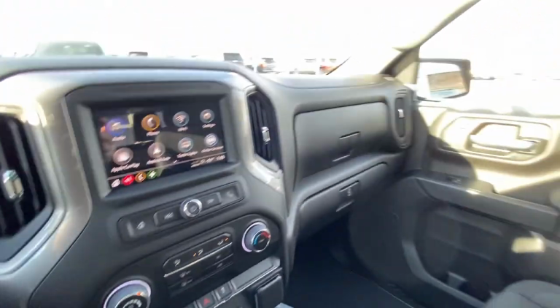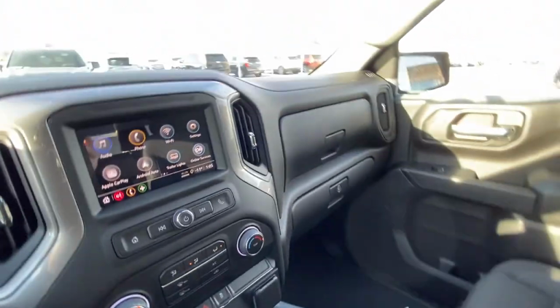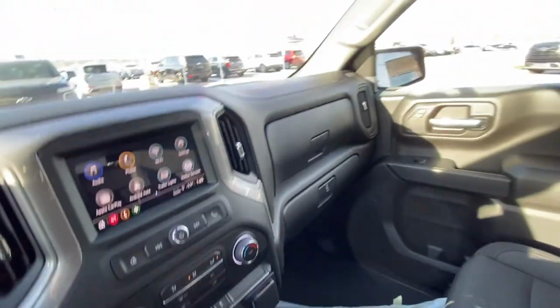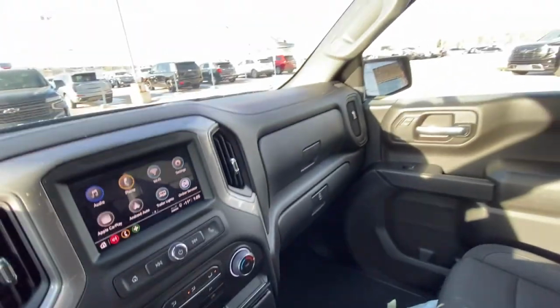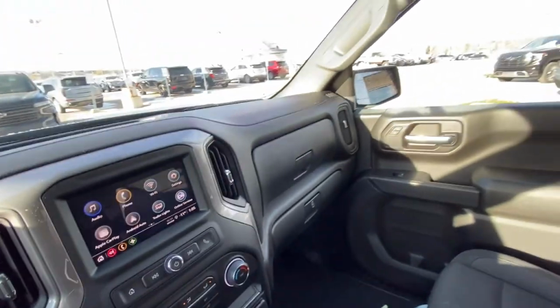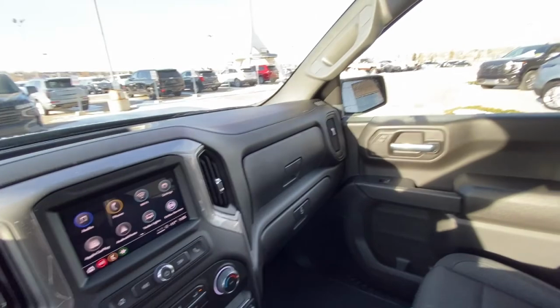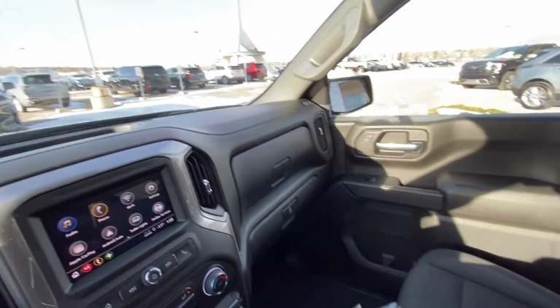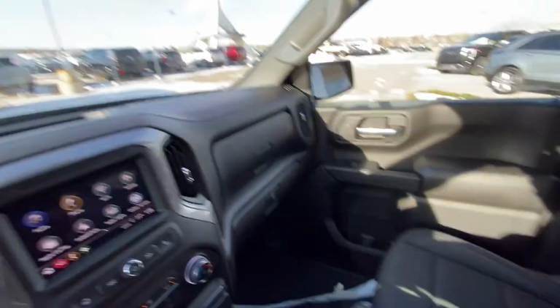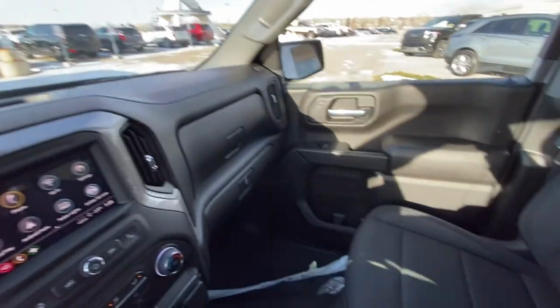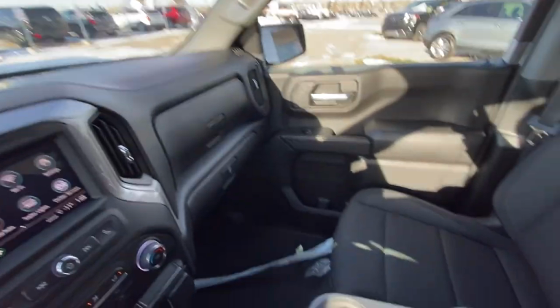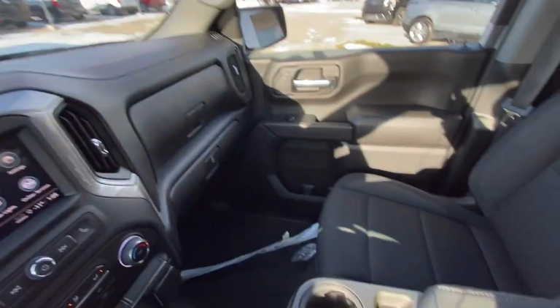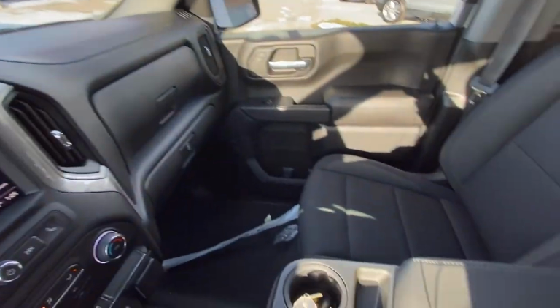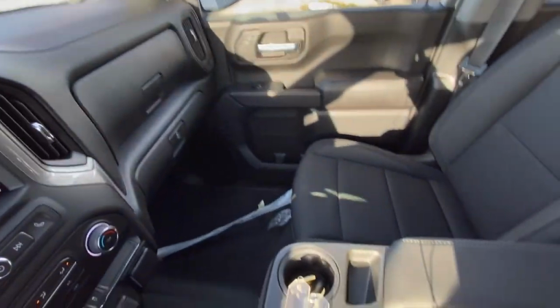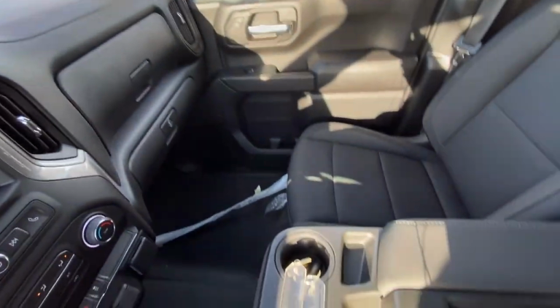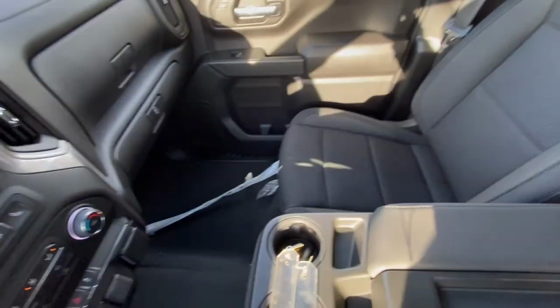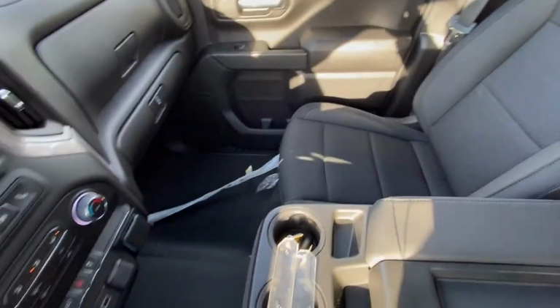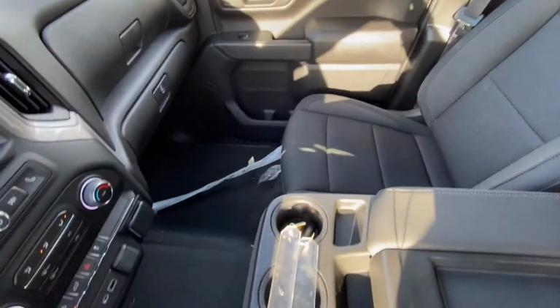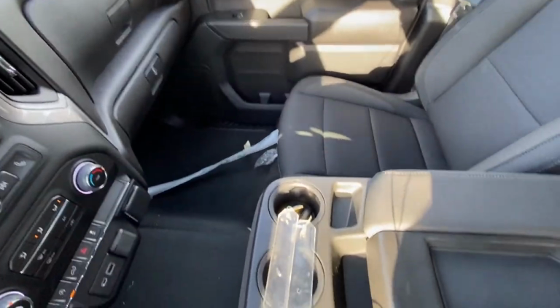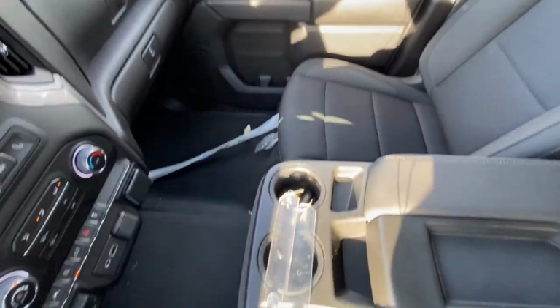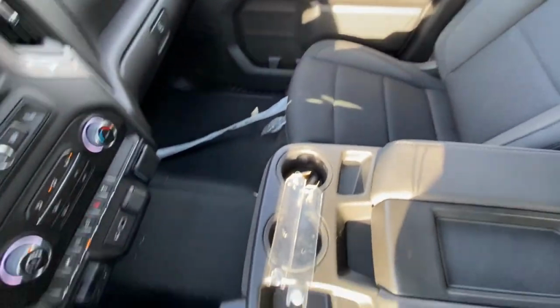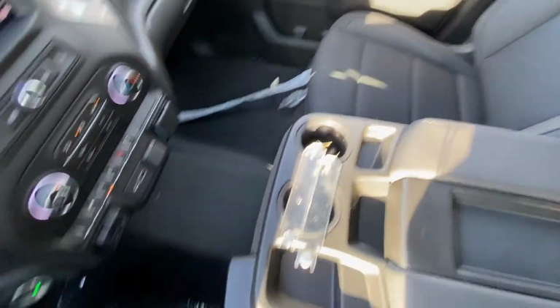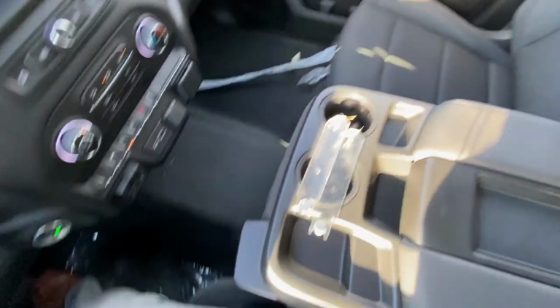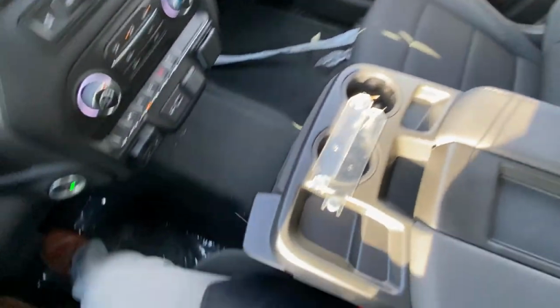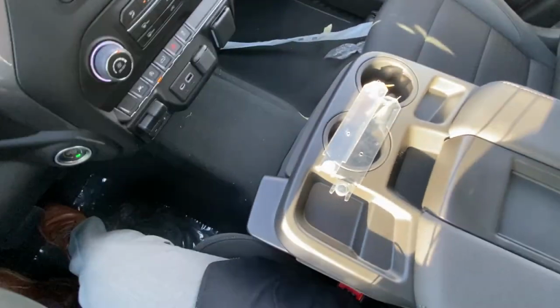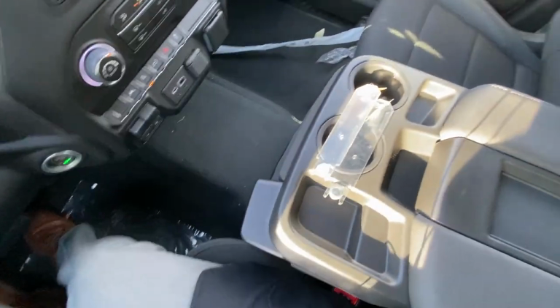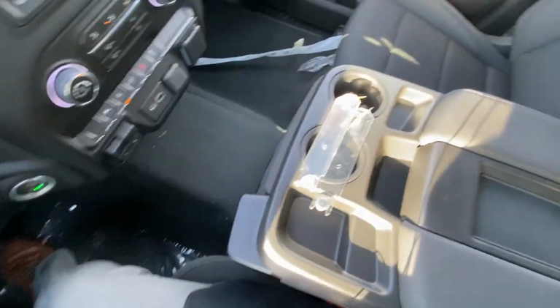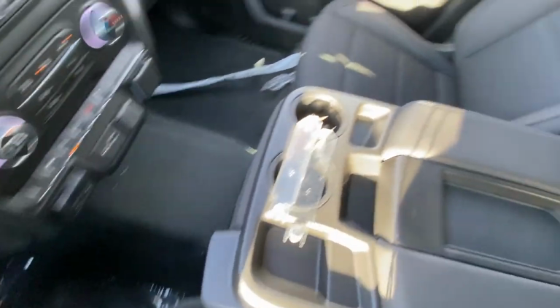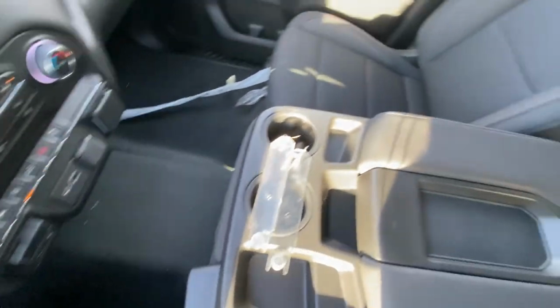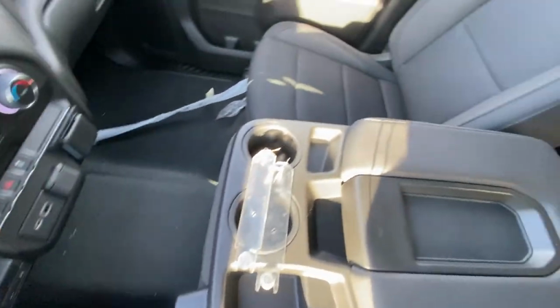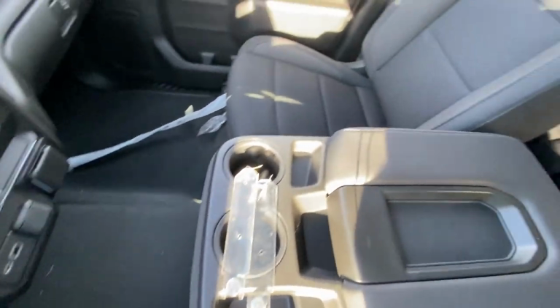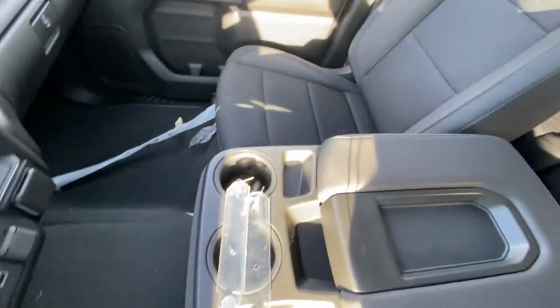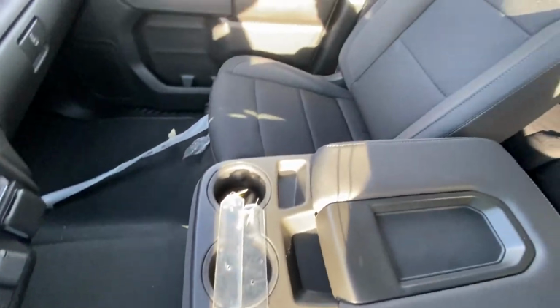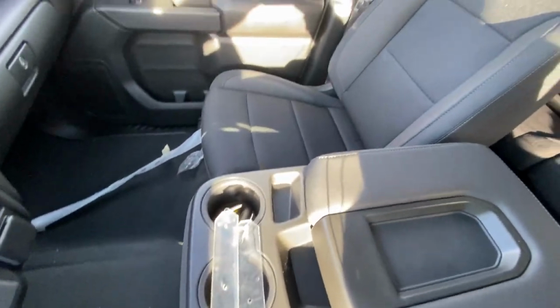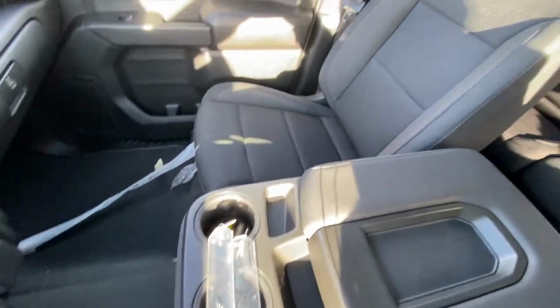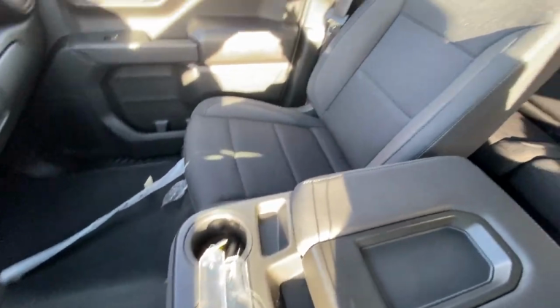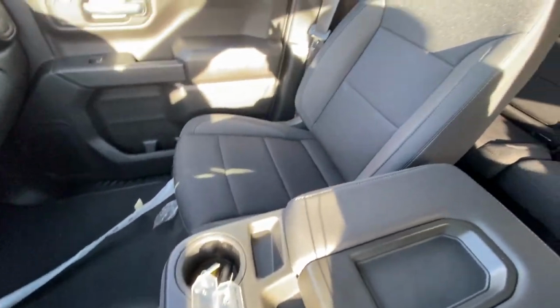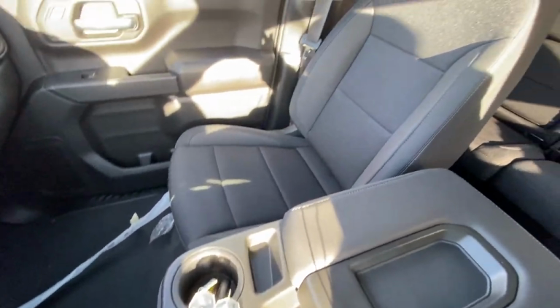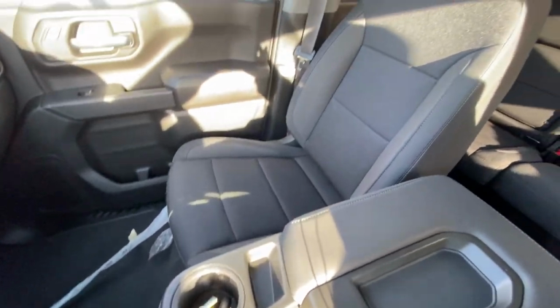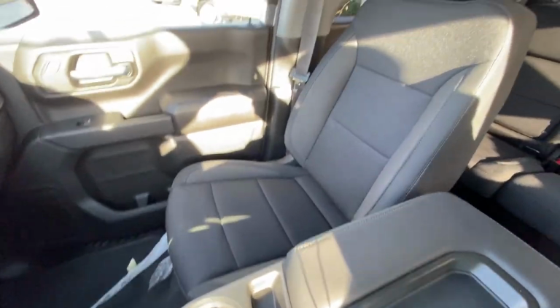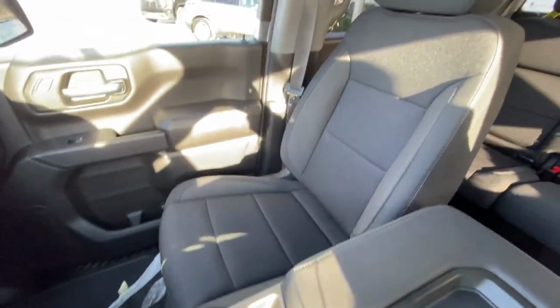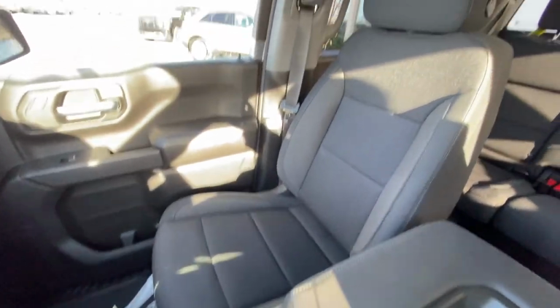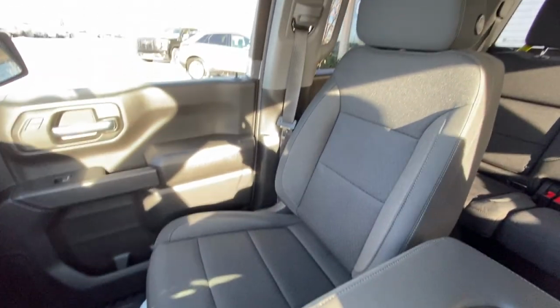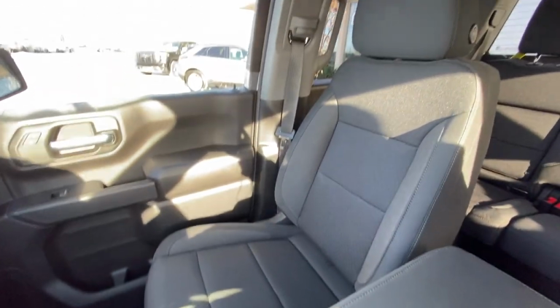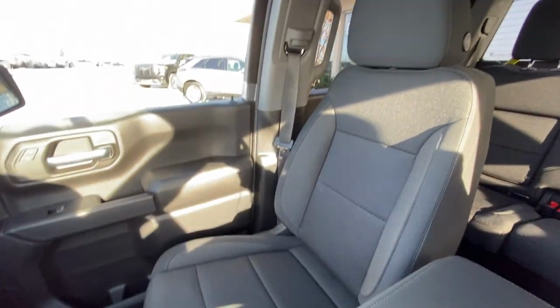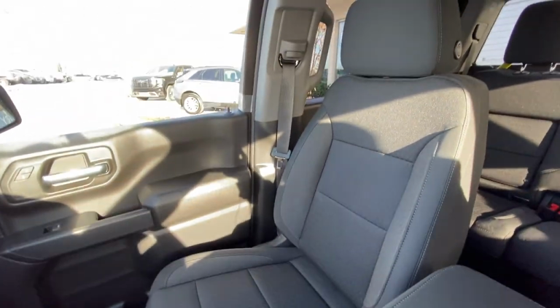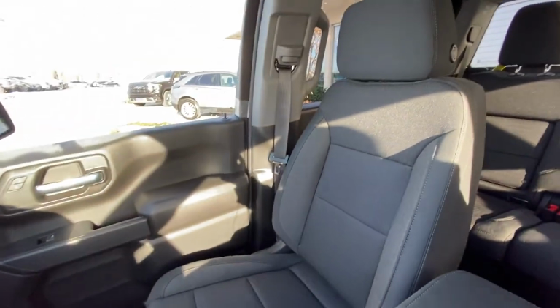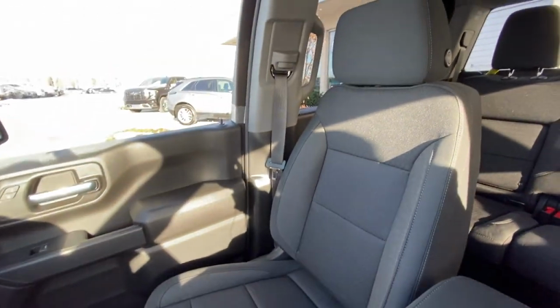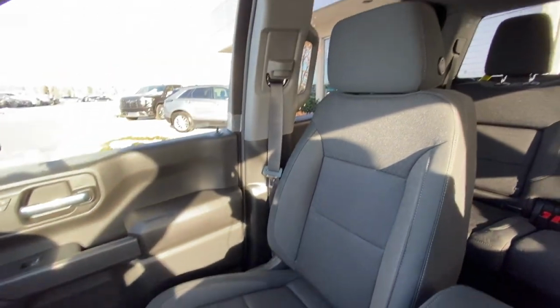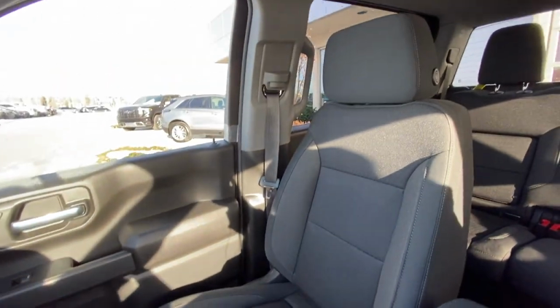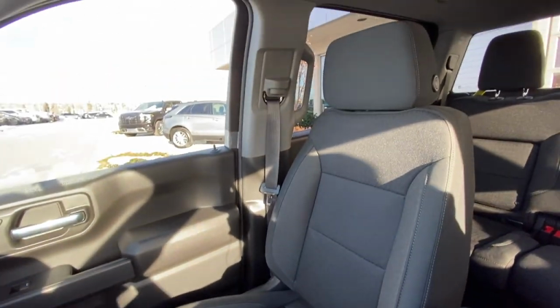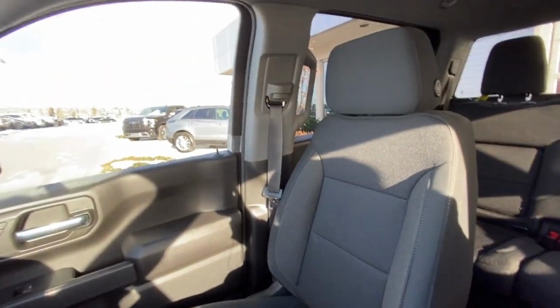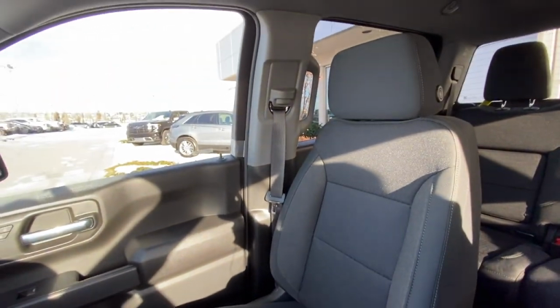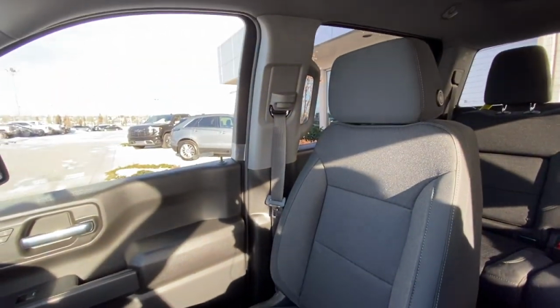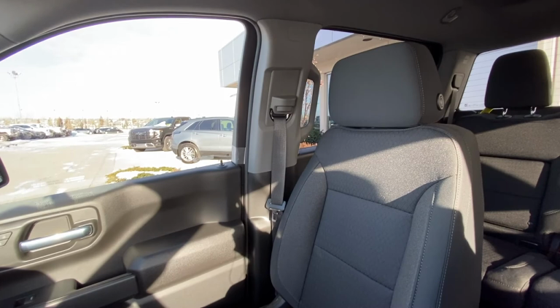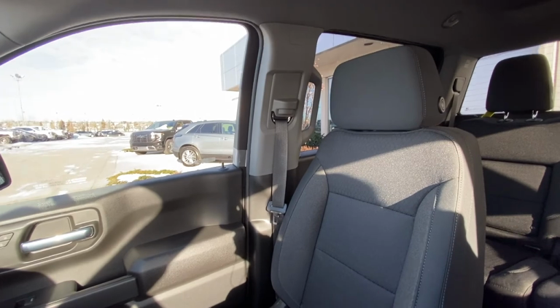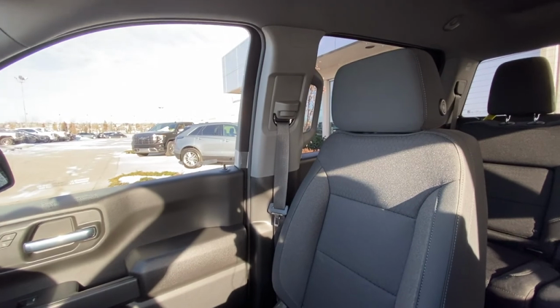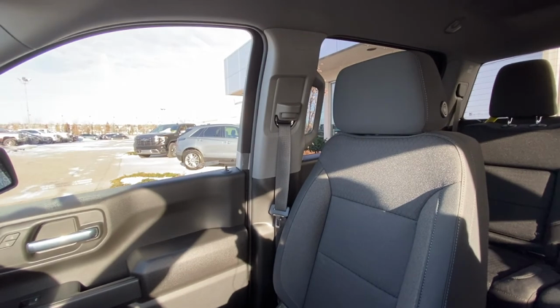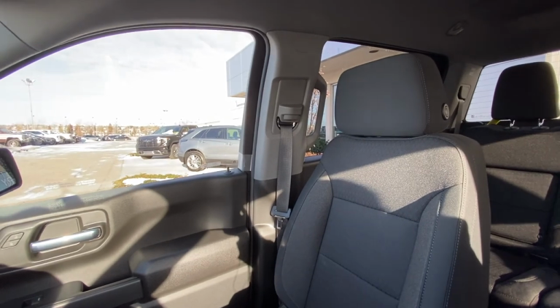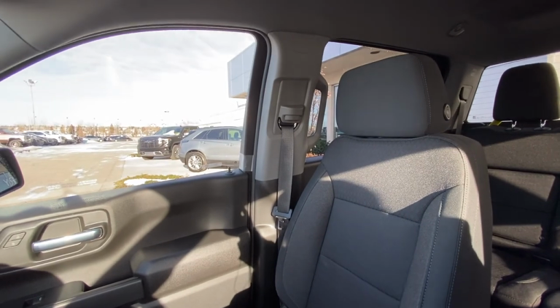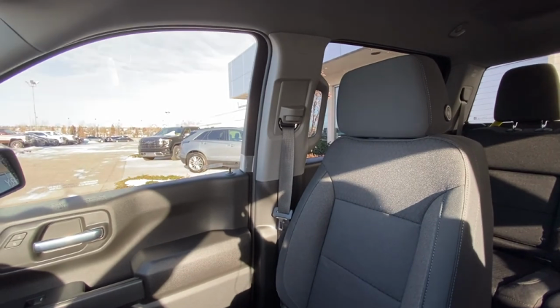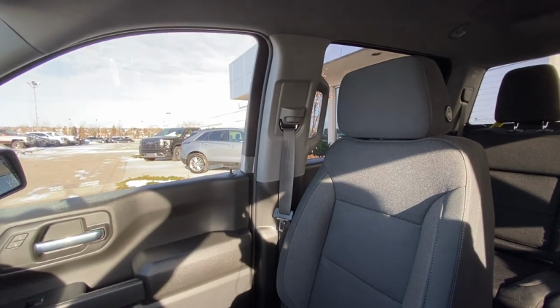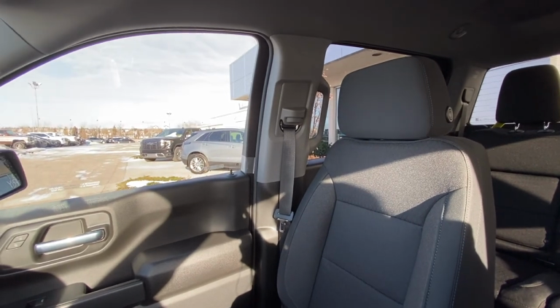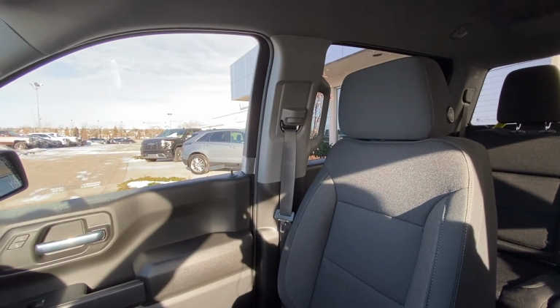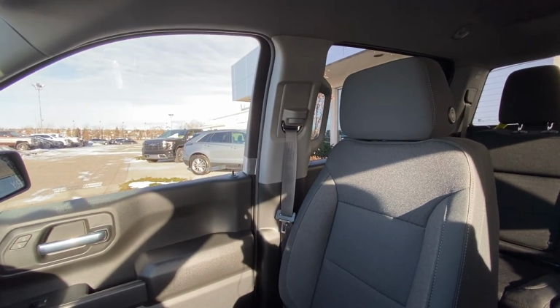Dual glove box with a locking bottom. The truck features a bench seat up front, so that center console doubles up as a 6-seat configuration for your Silverado 1500.